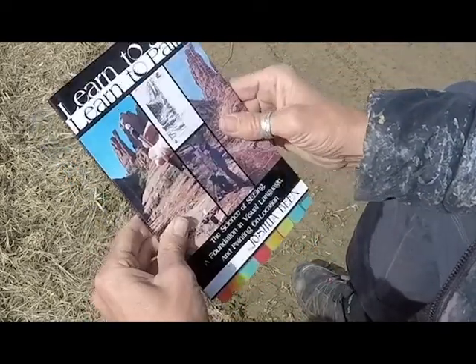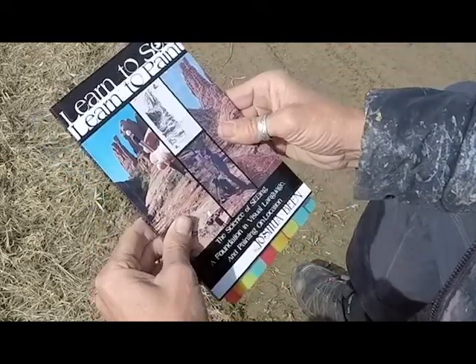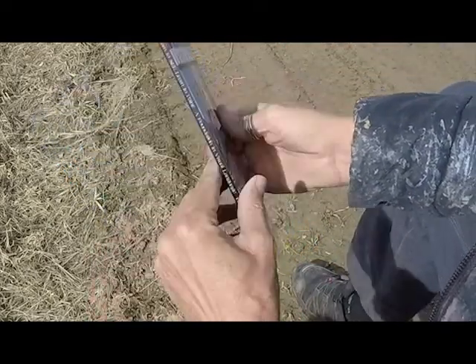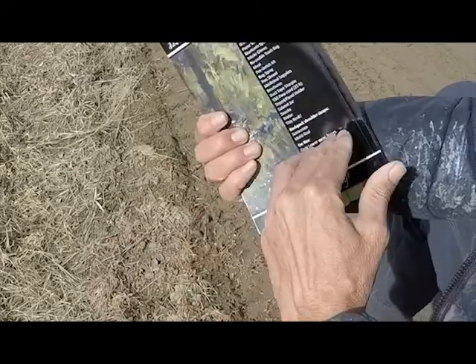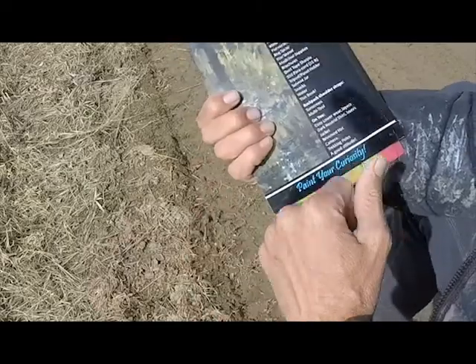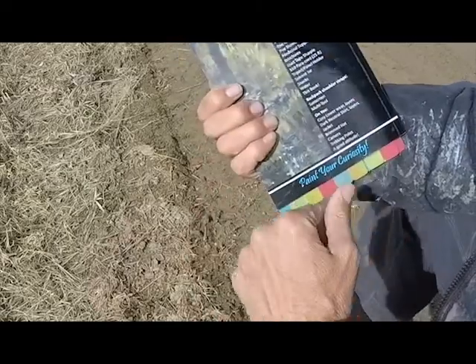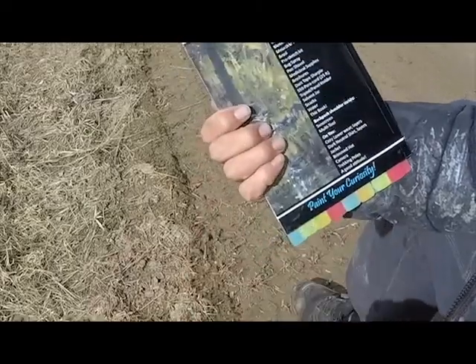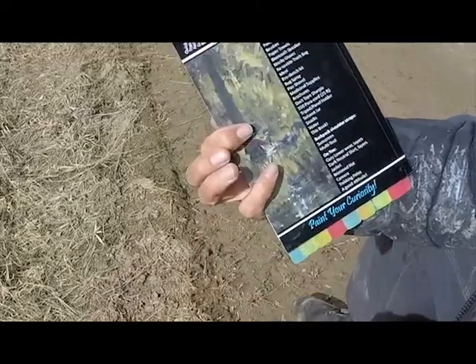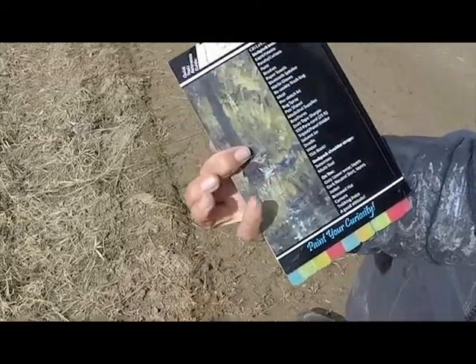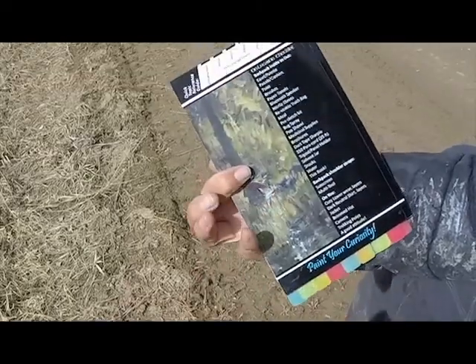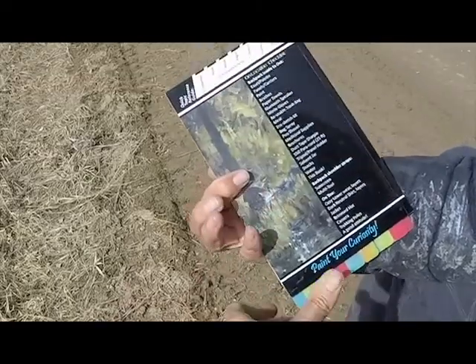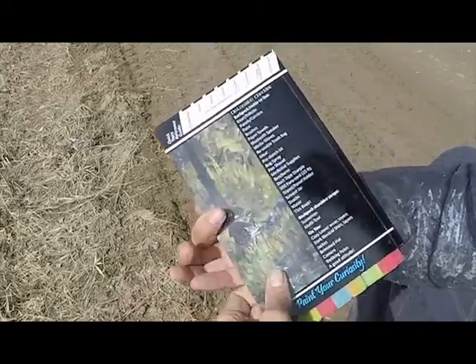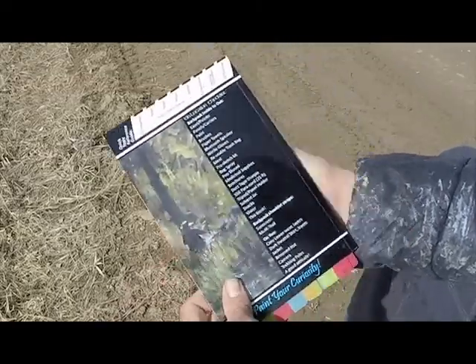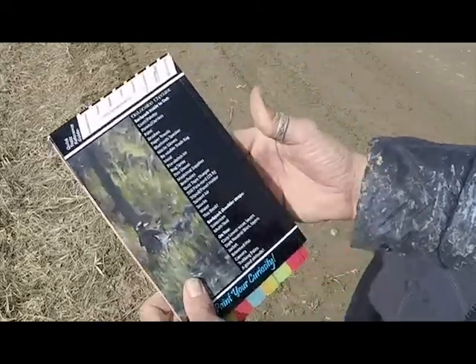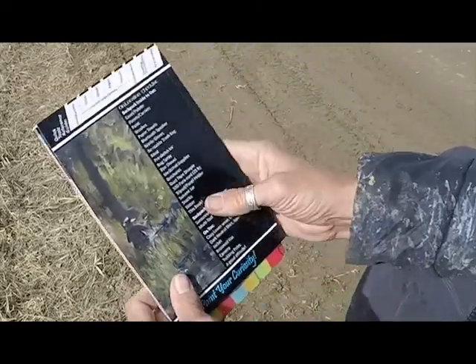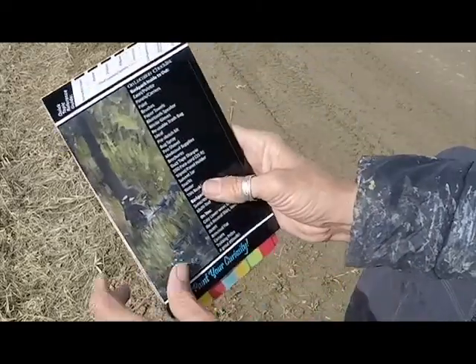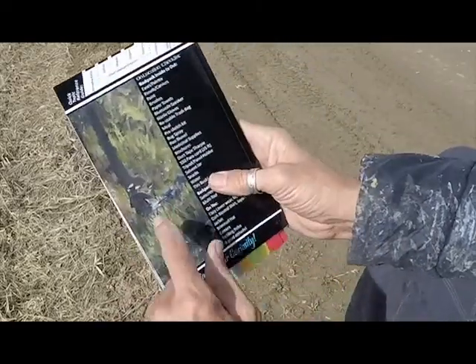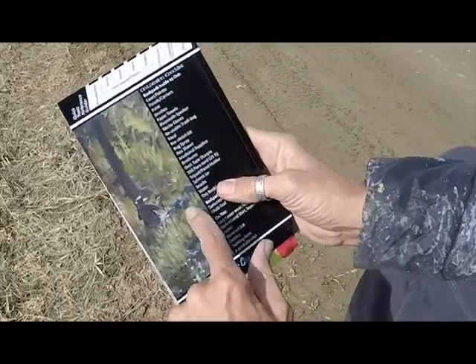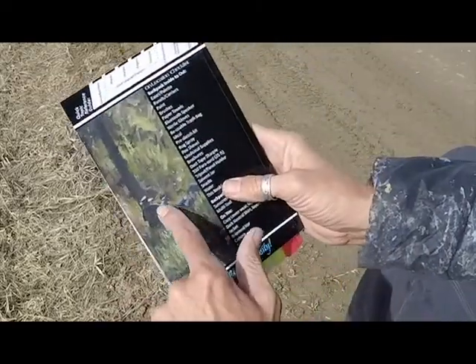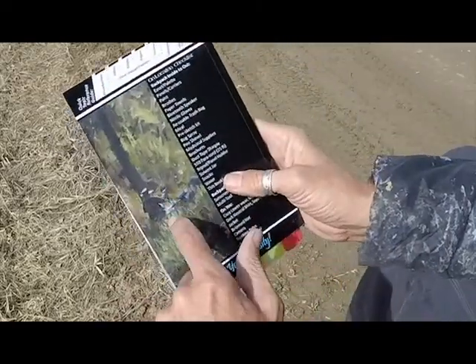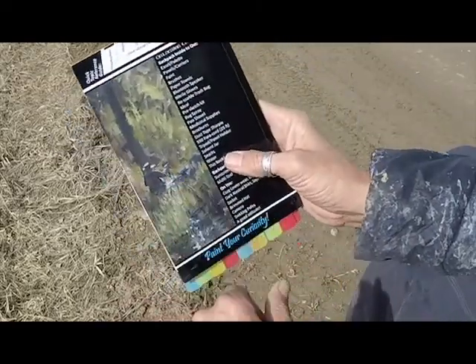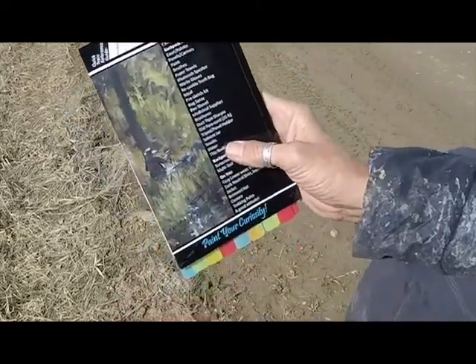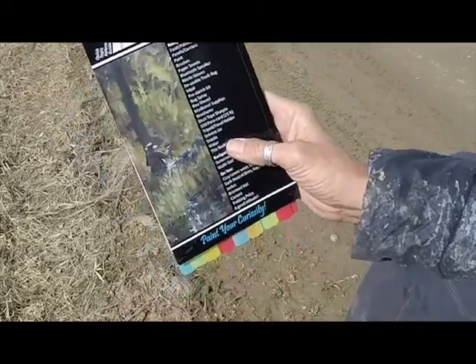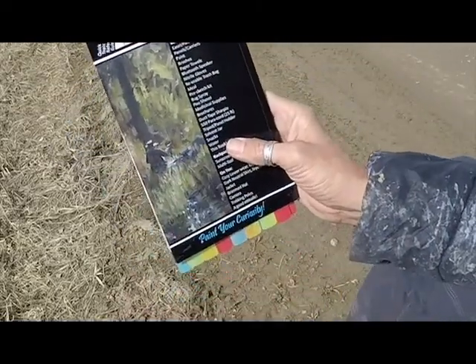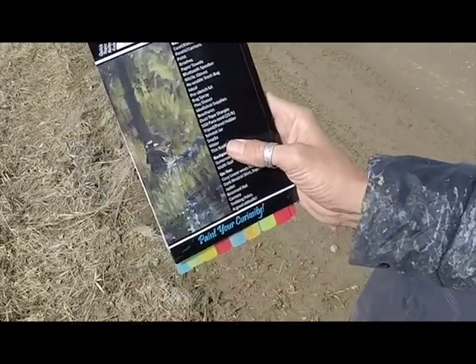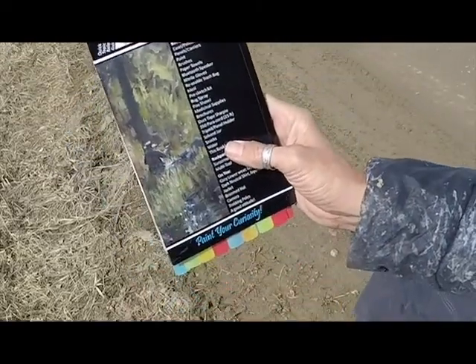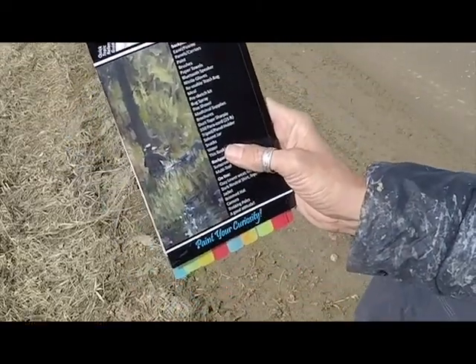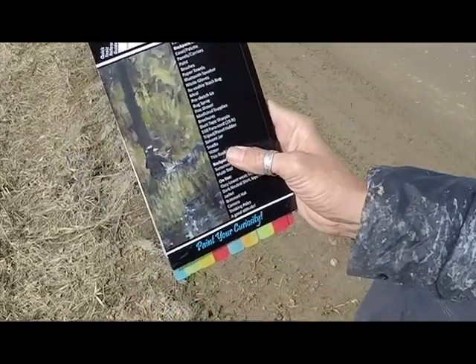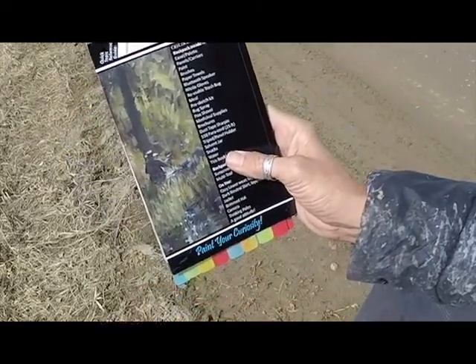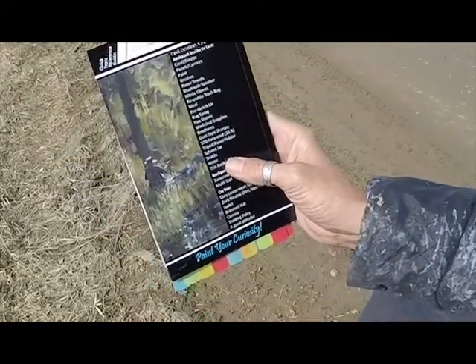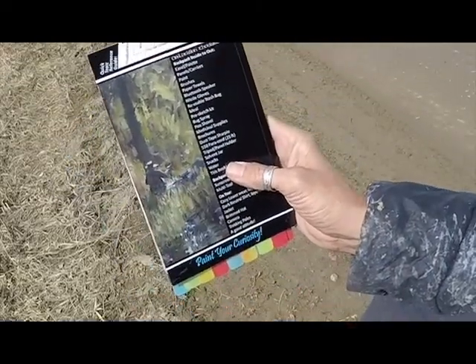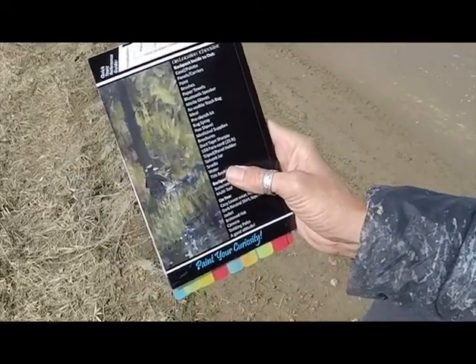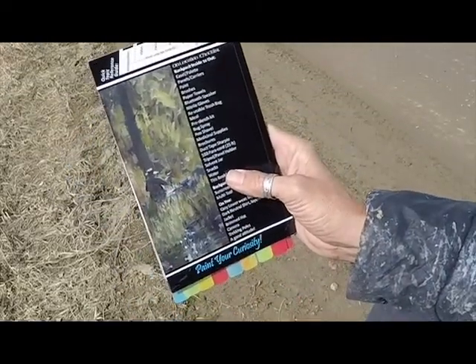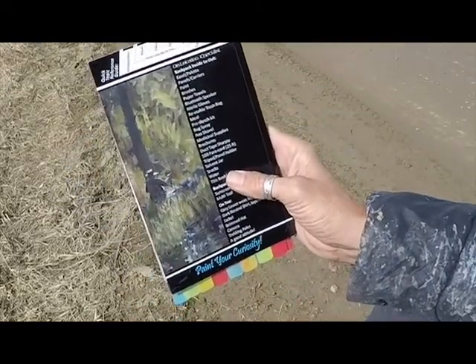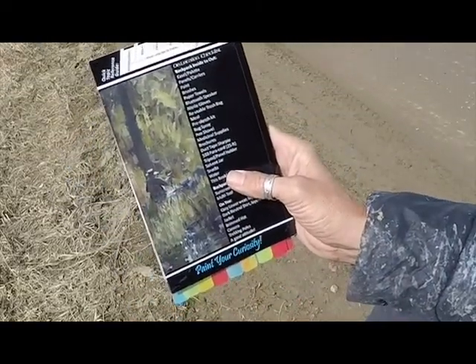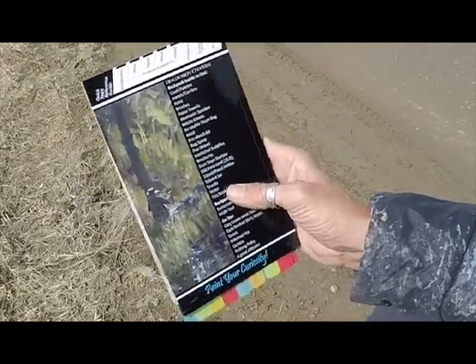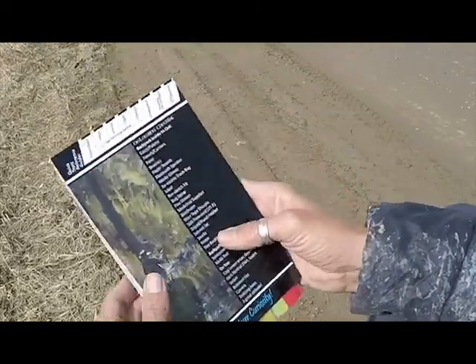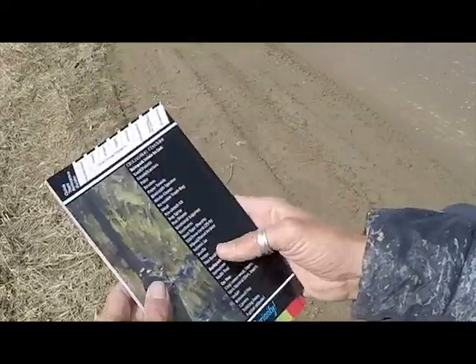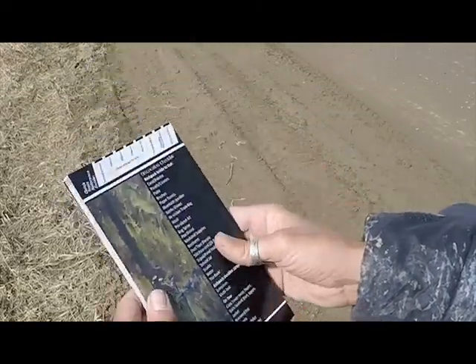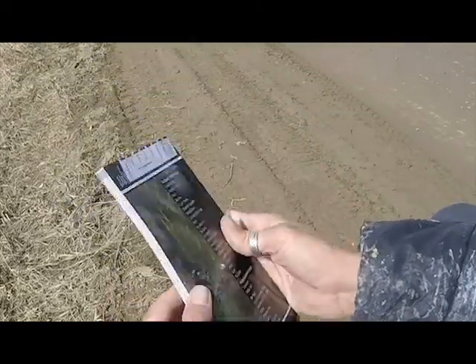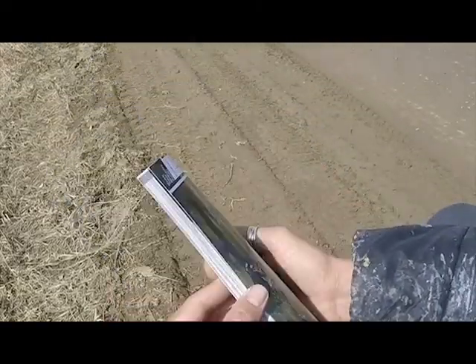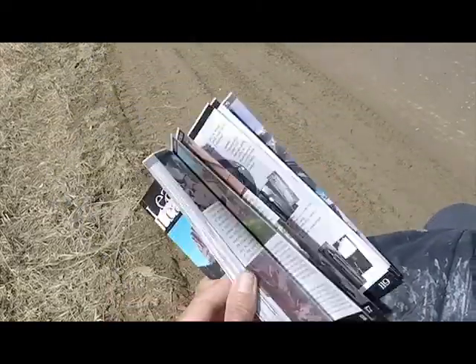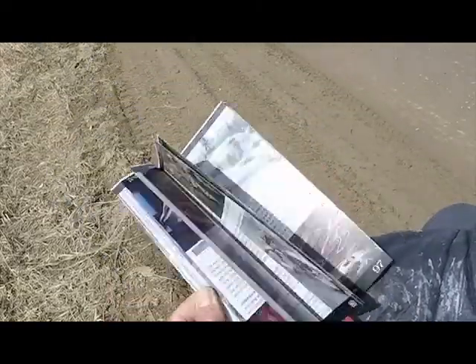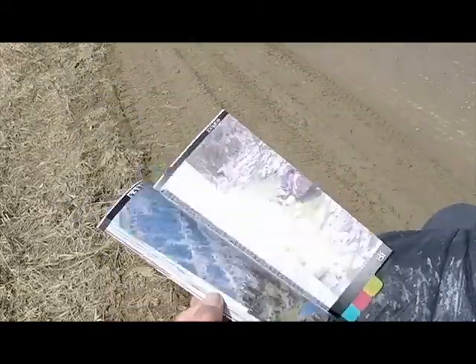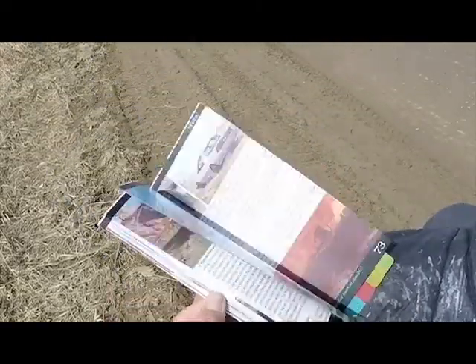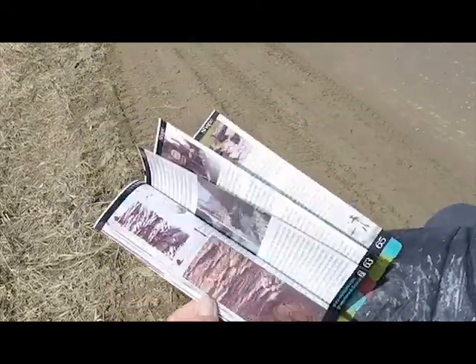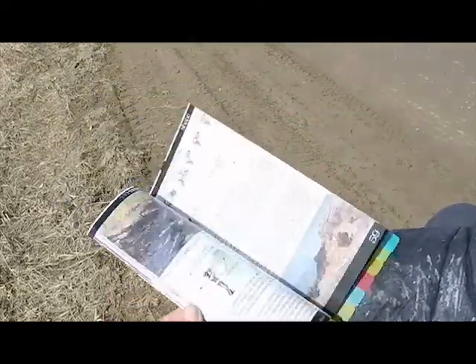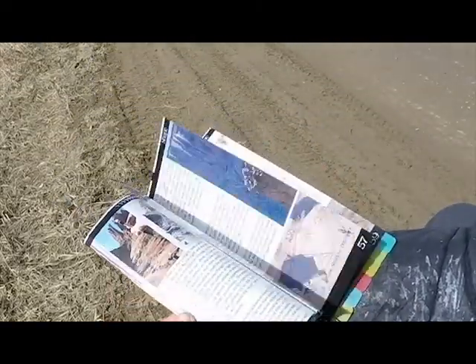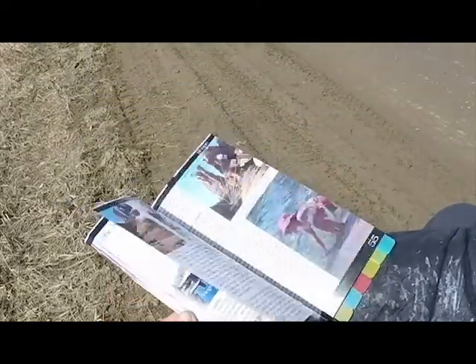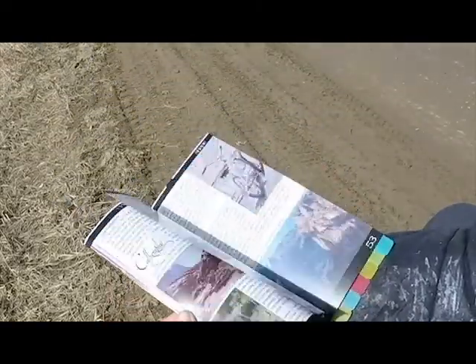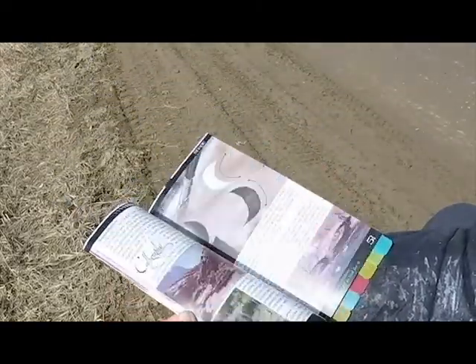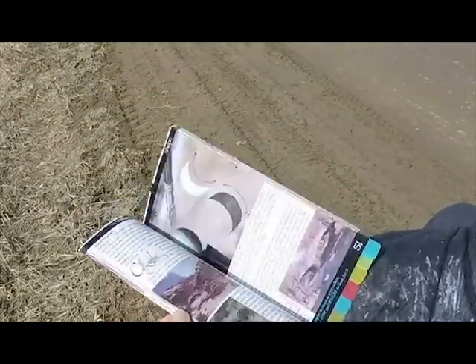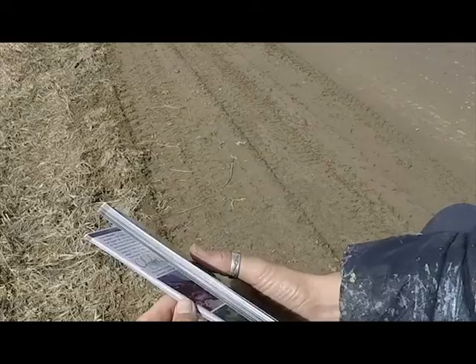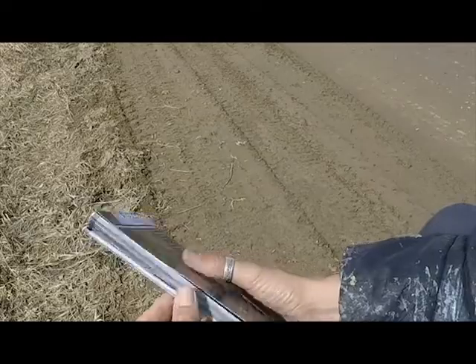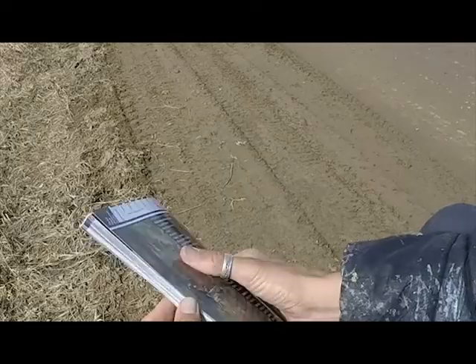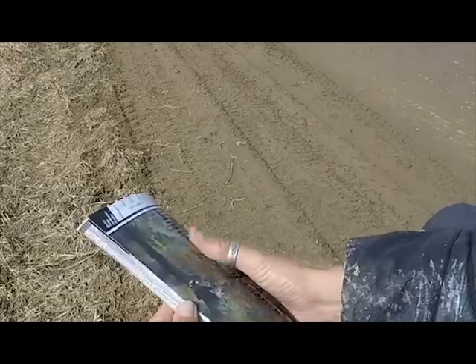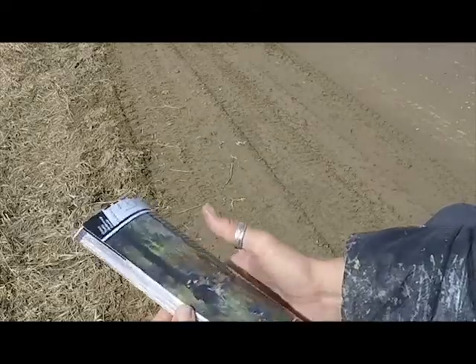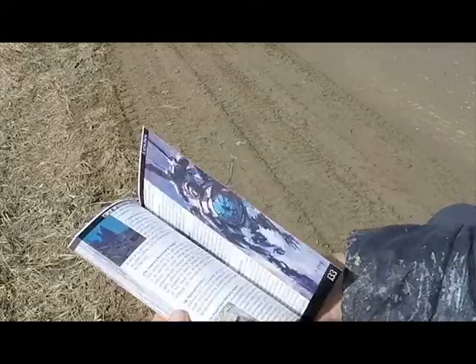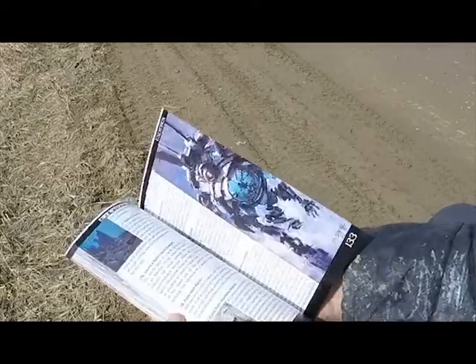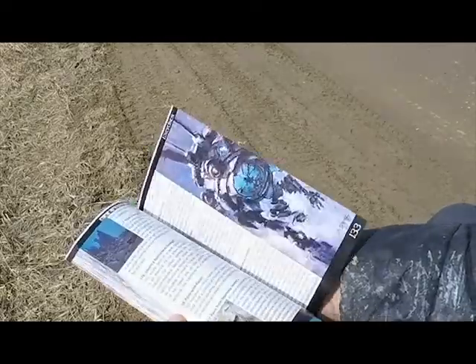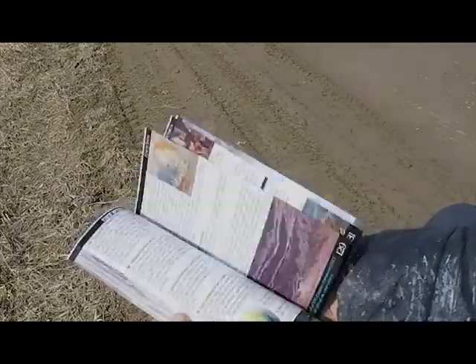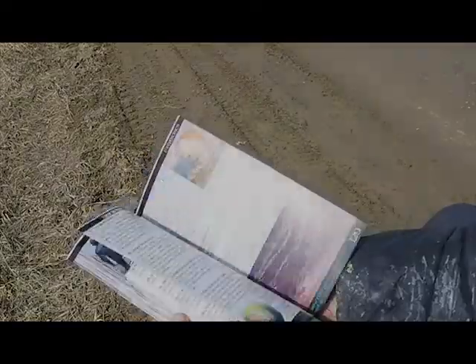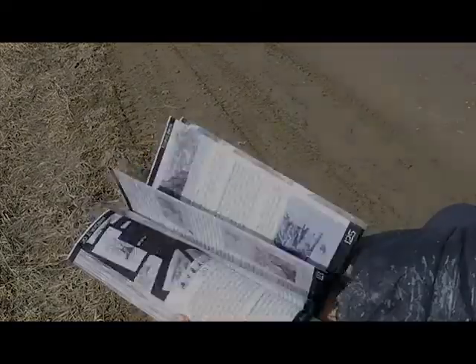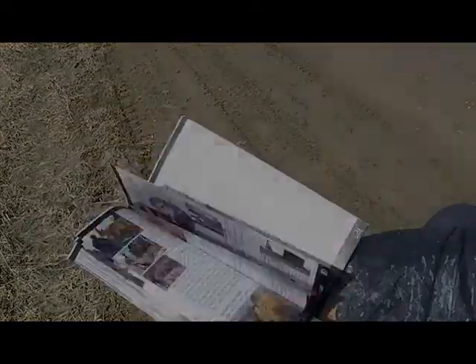A little homage to the great Brad Holt there on the back of the book. 135 pages, chock full of information.